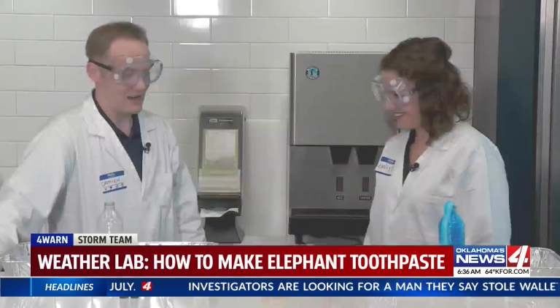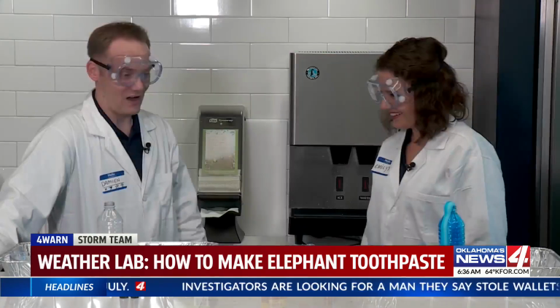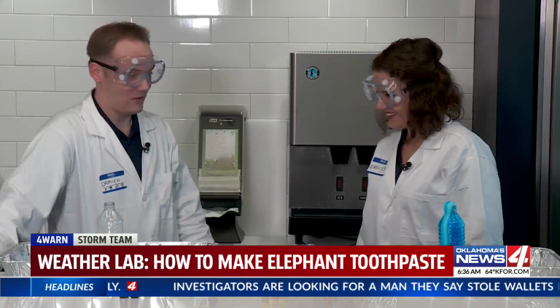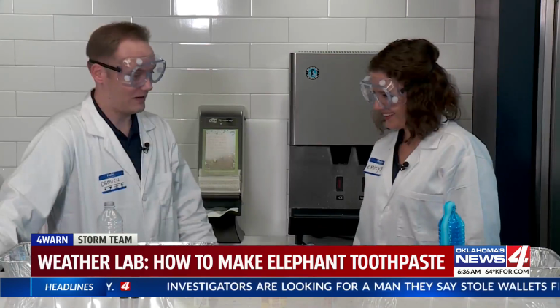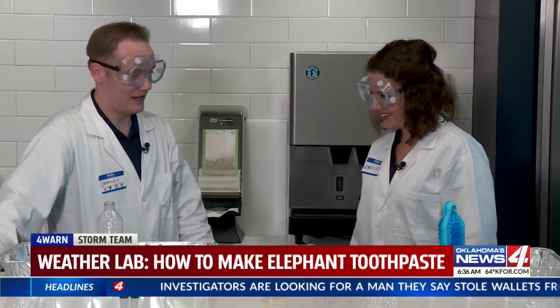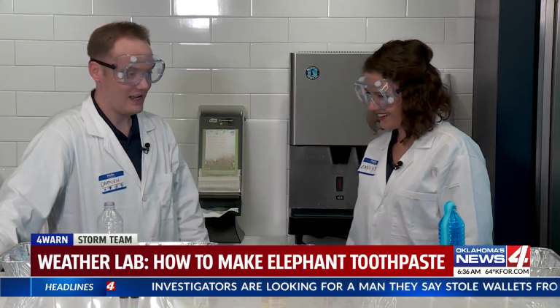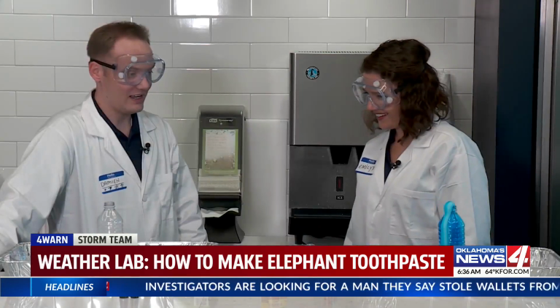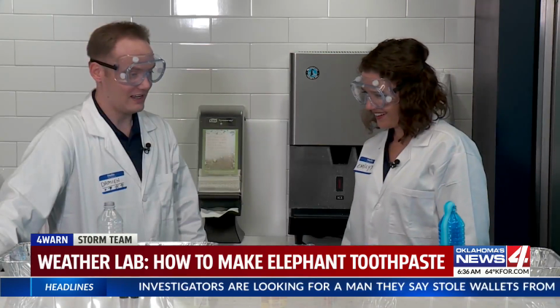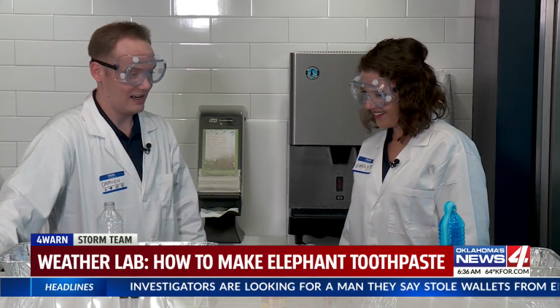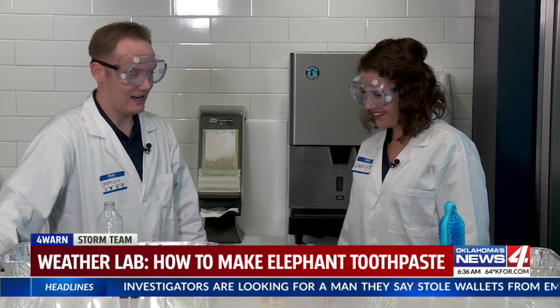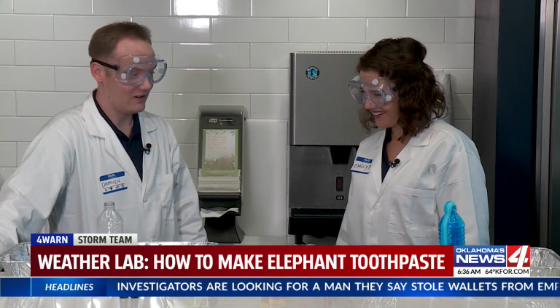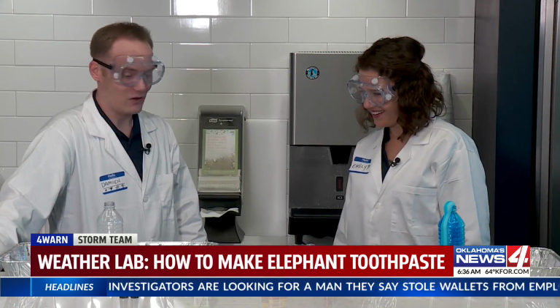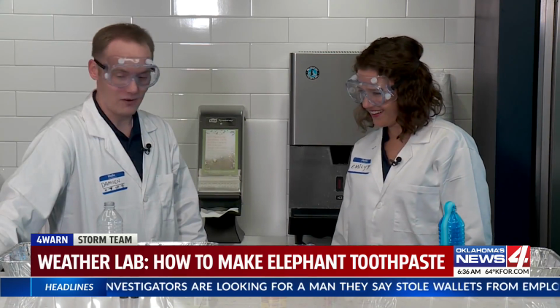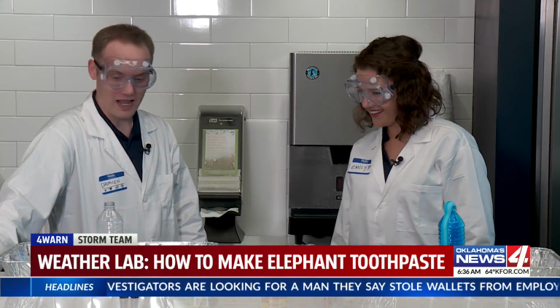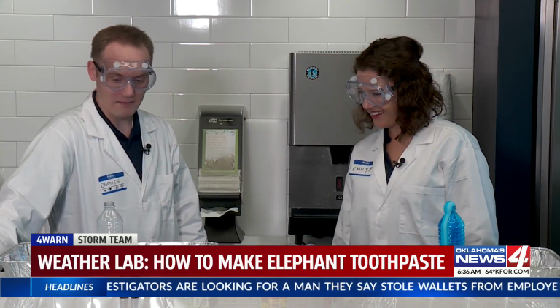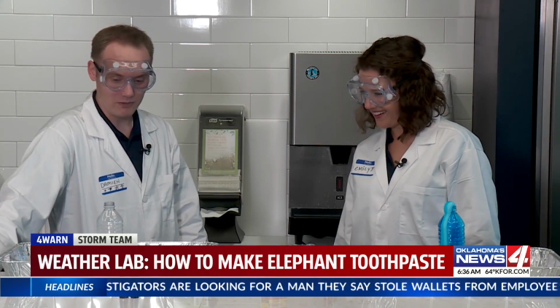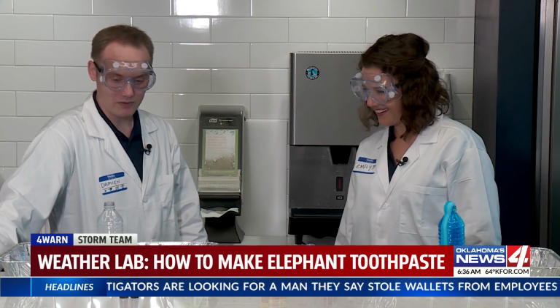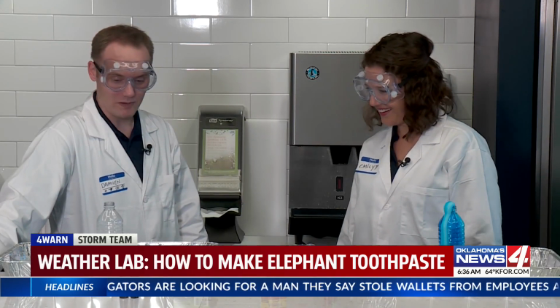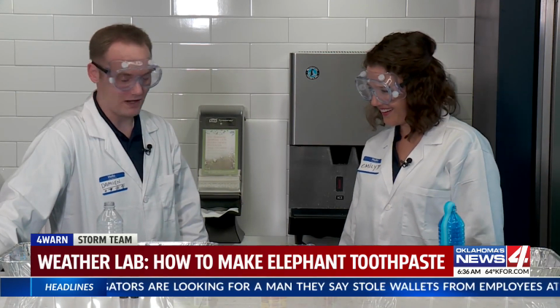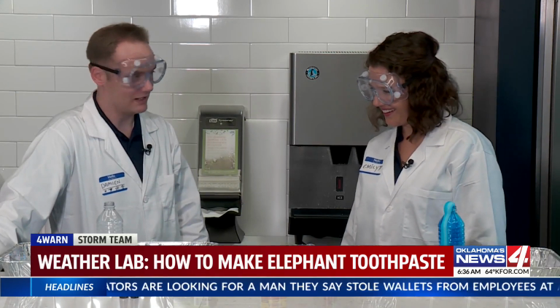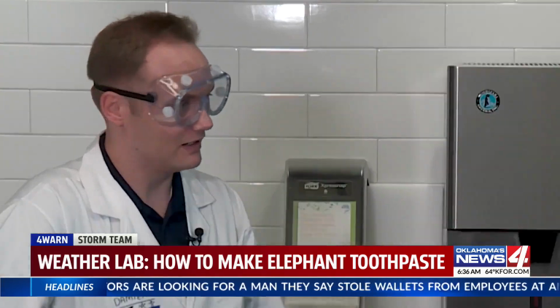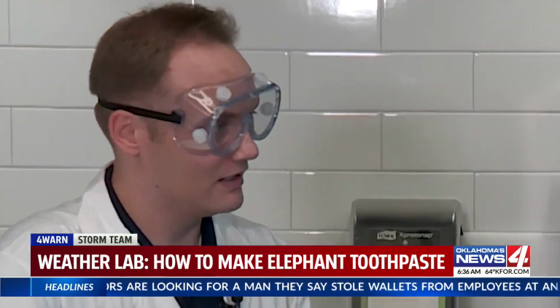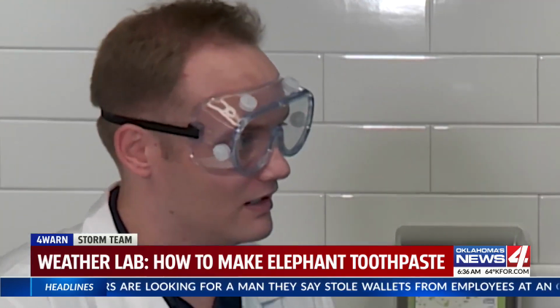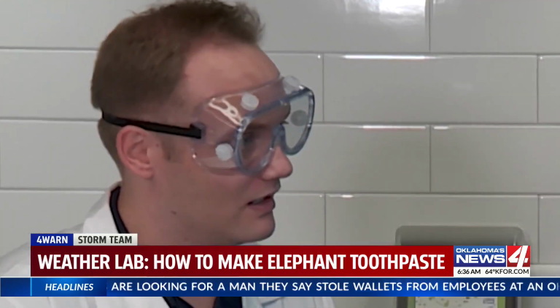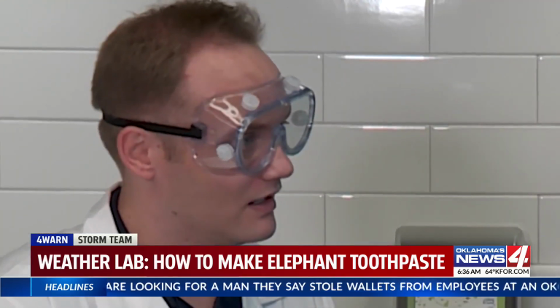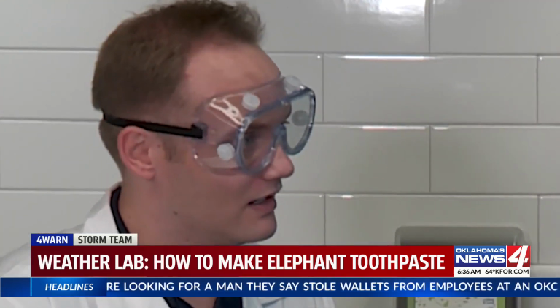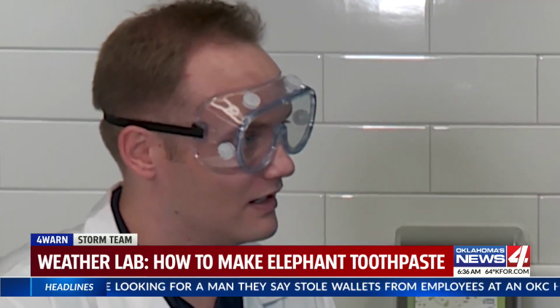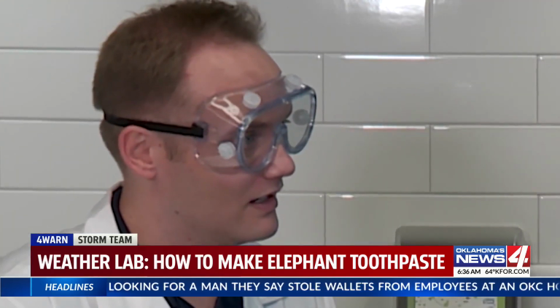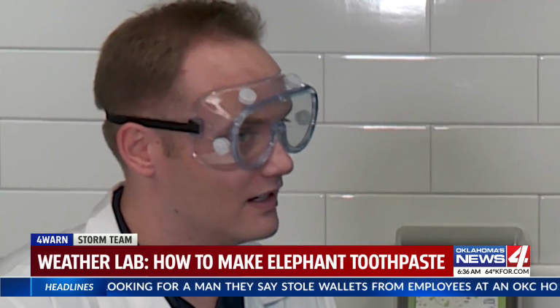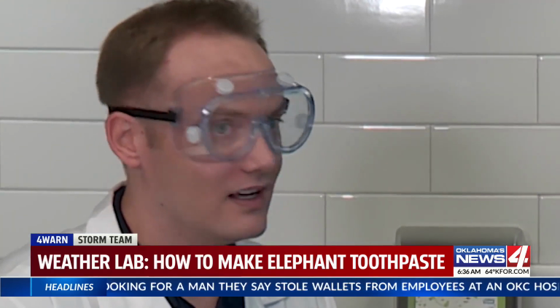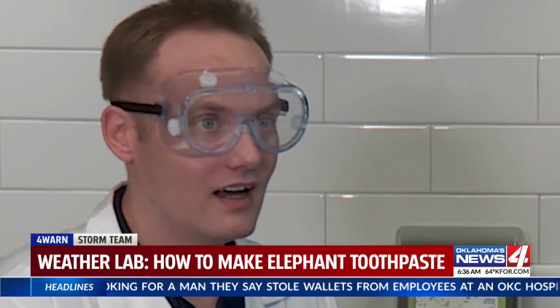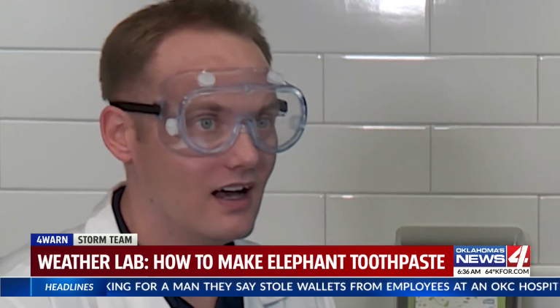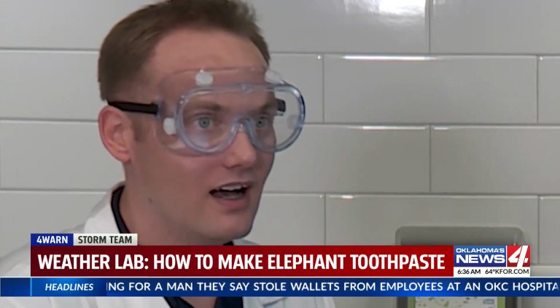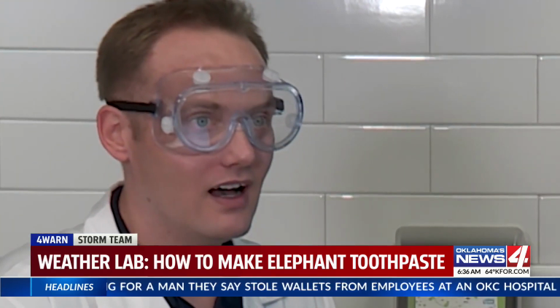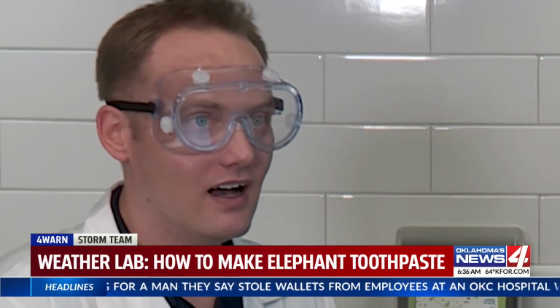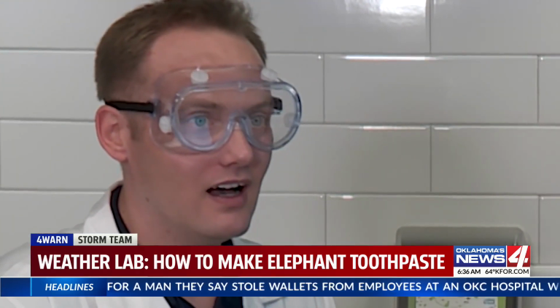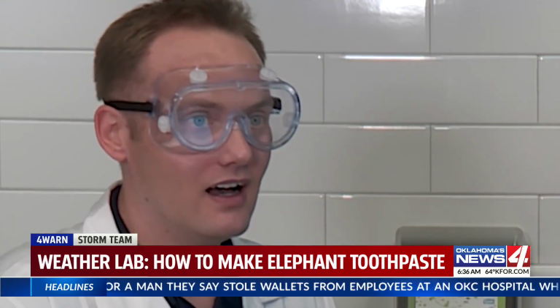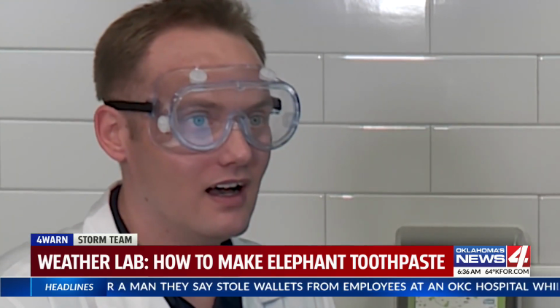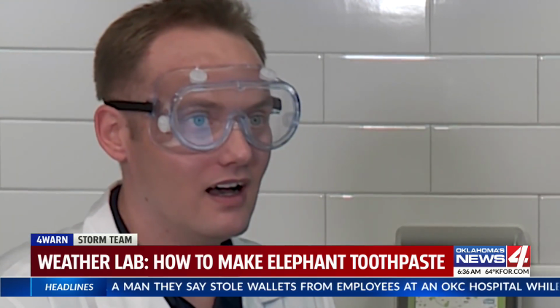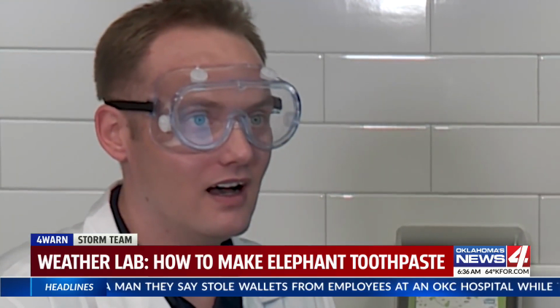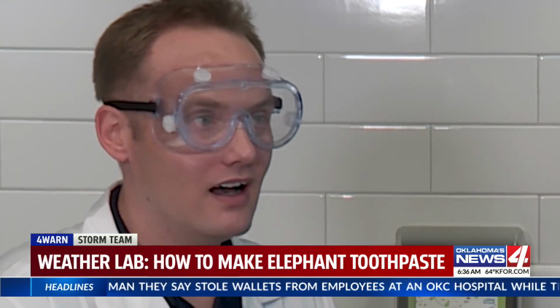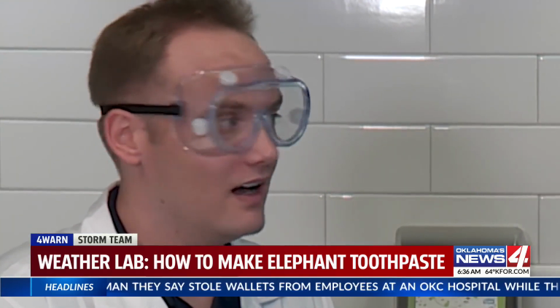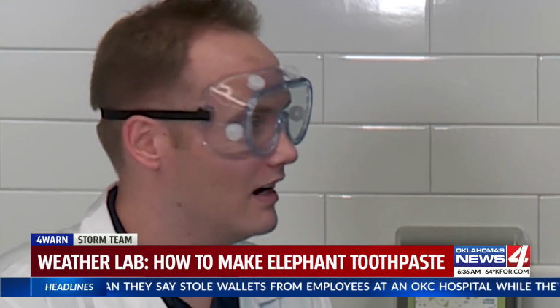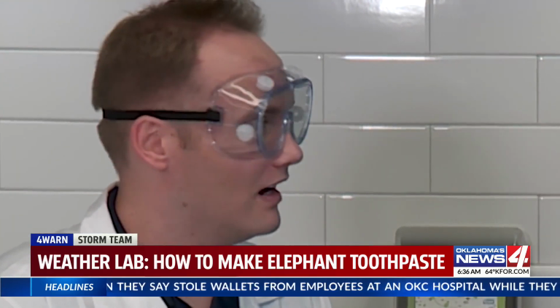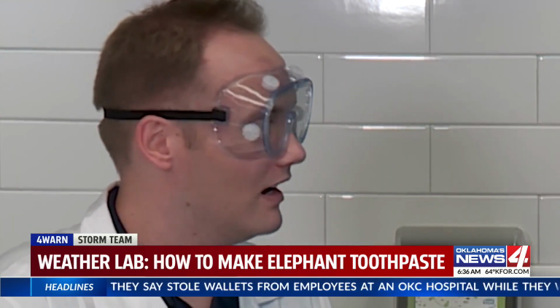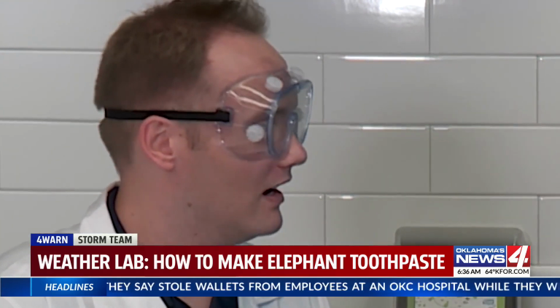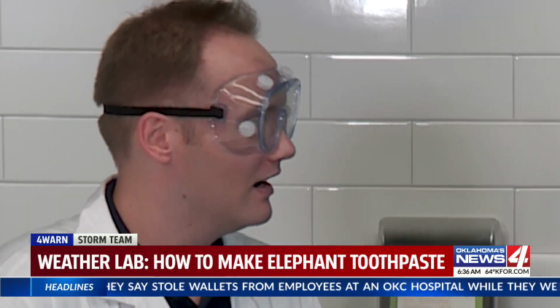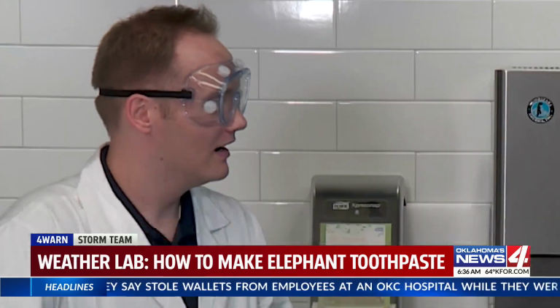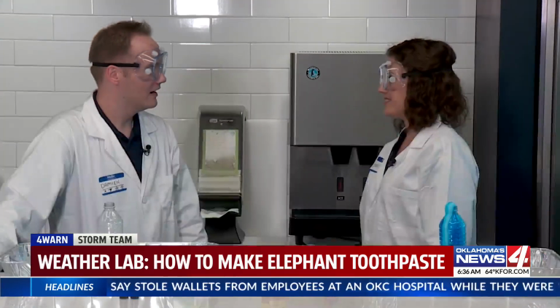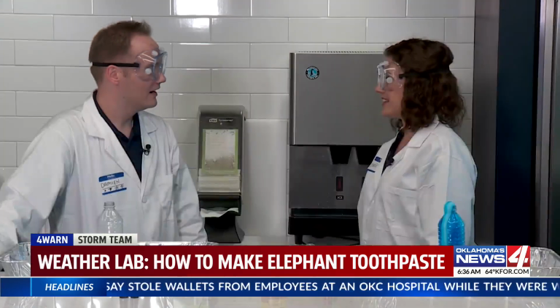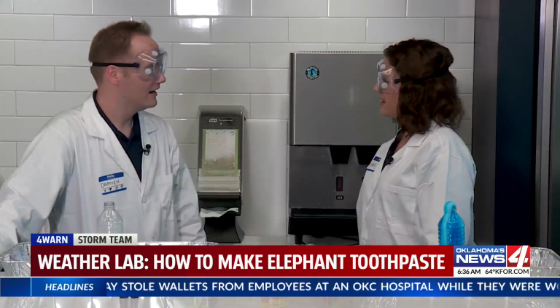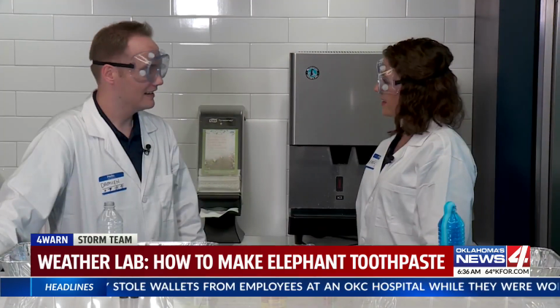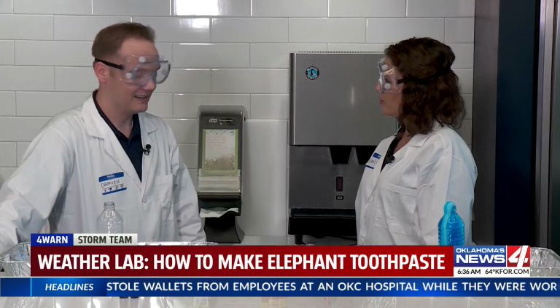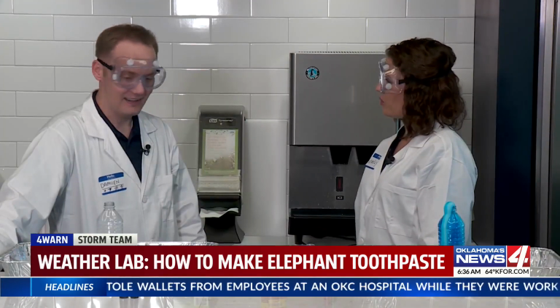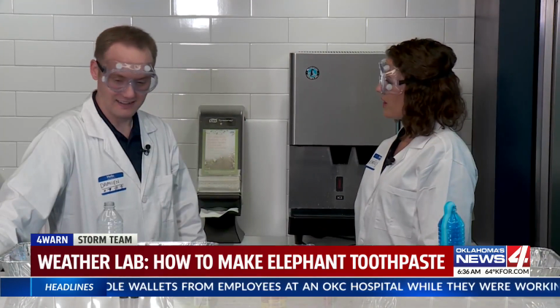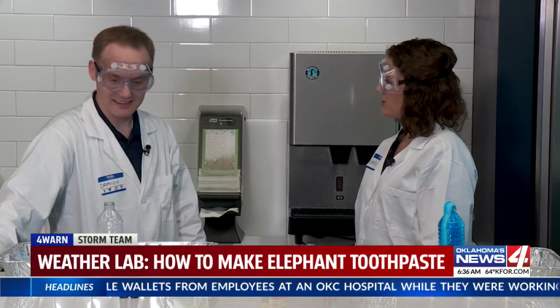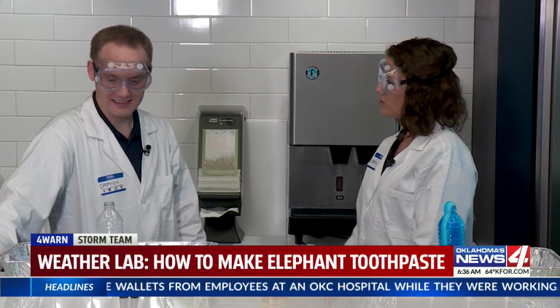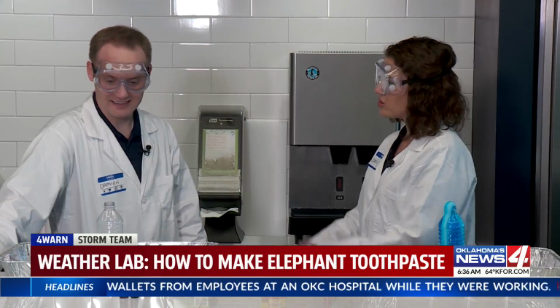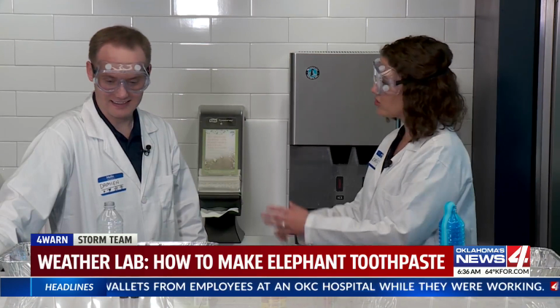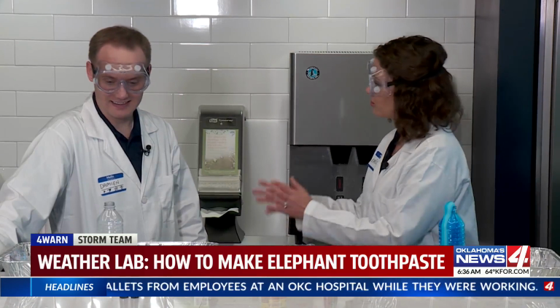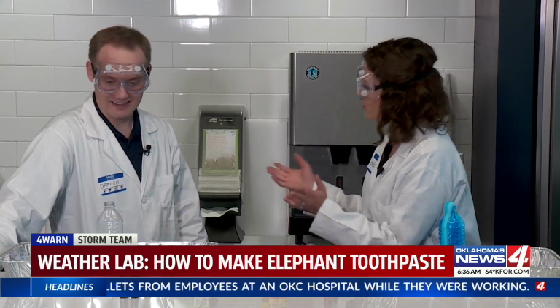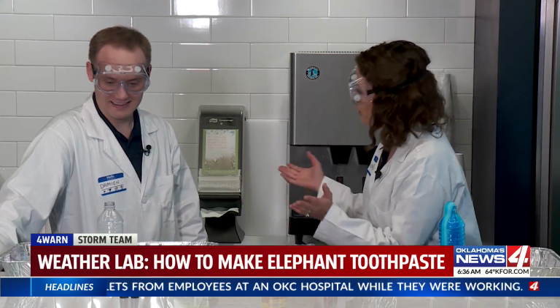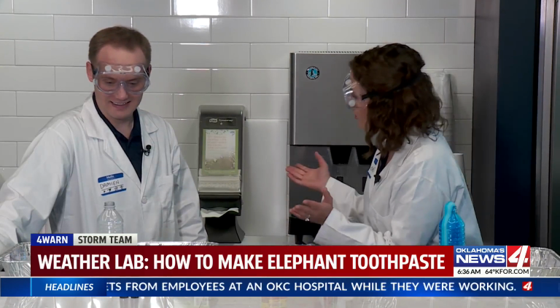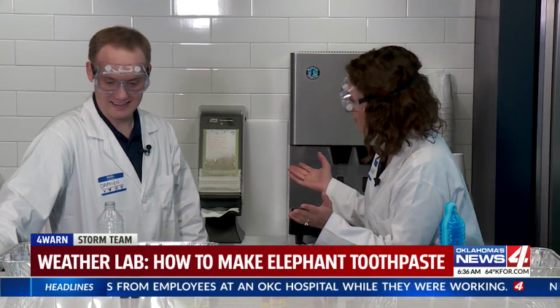I don't know what happened with mine. Sometimes that happens in science experiments, friends — and that's why you just do it over.